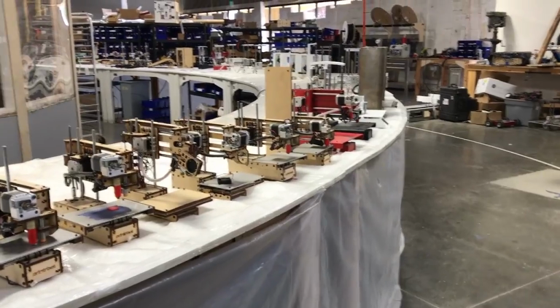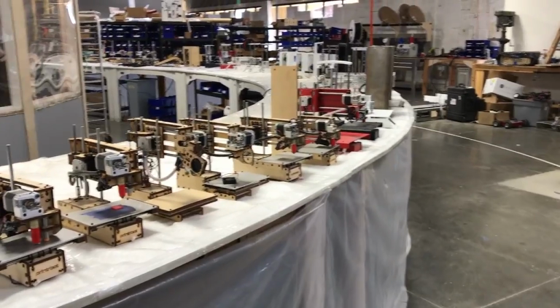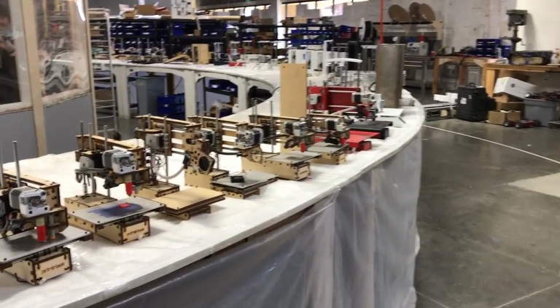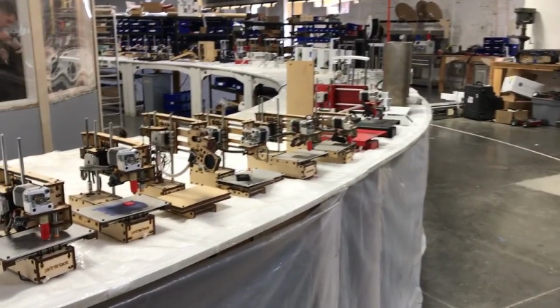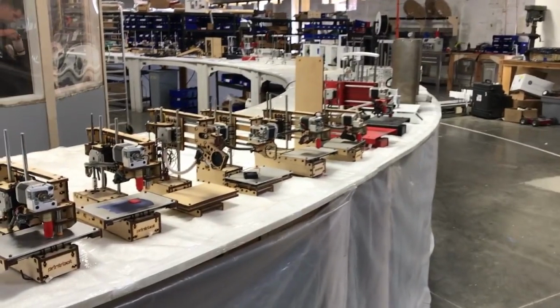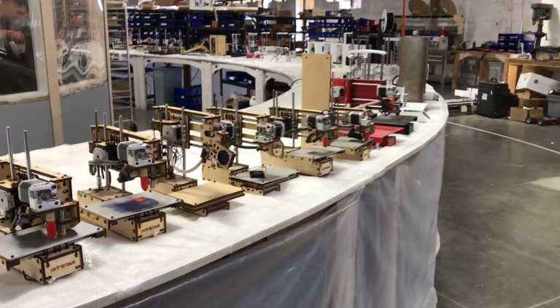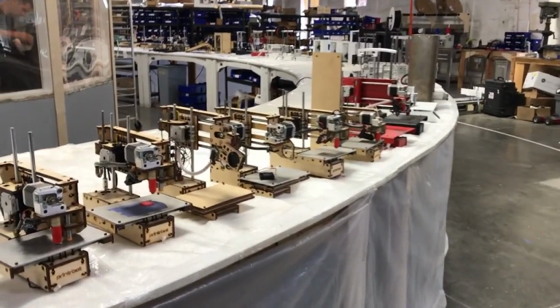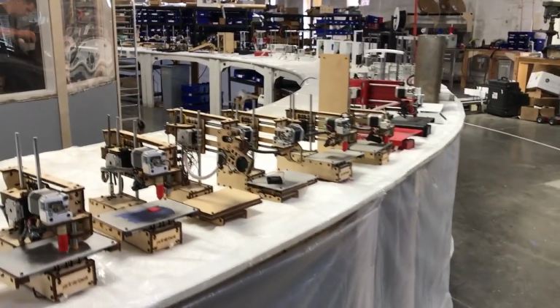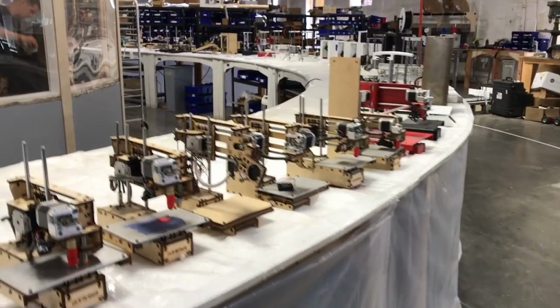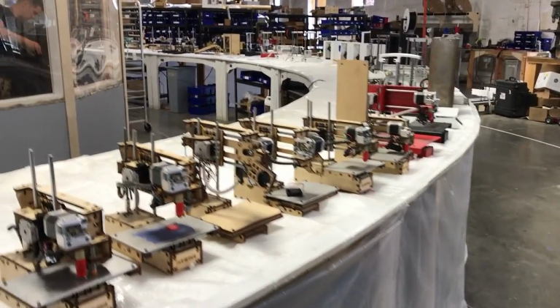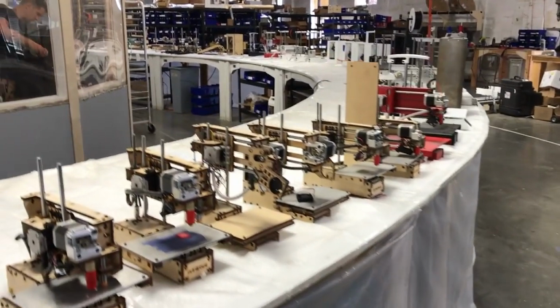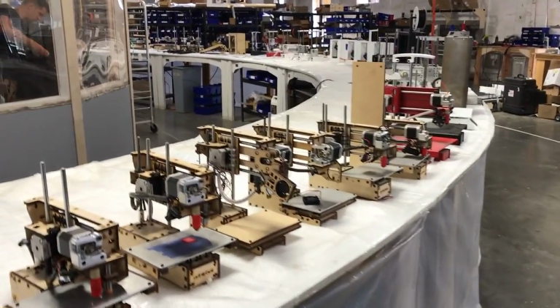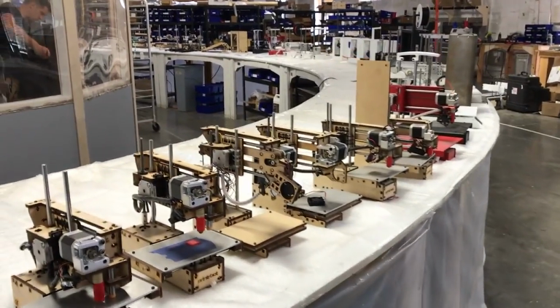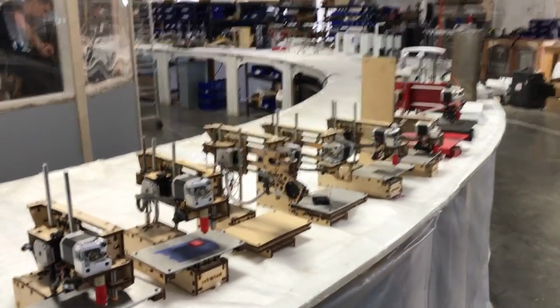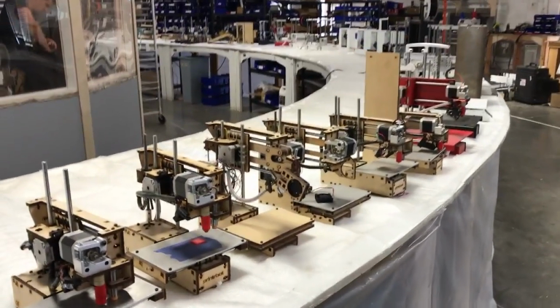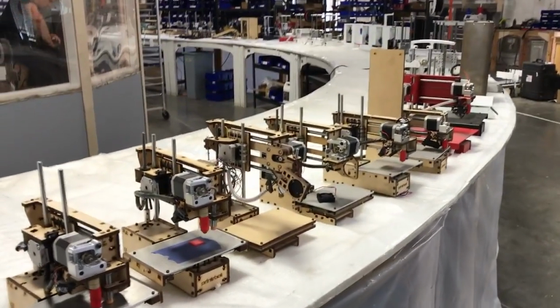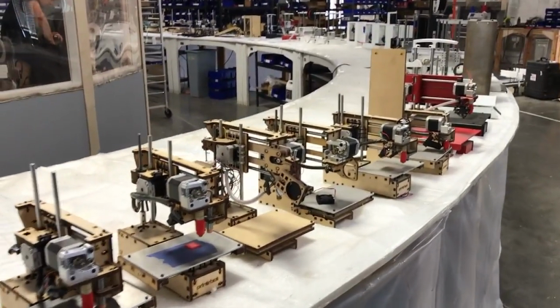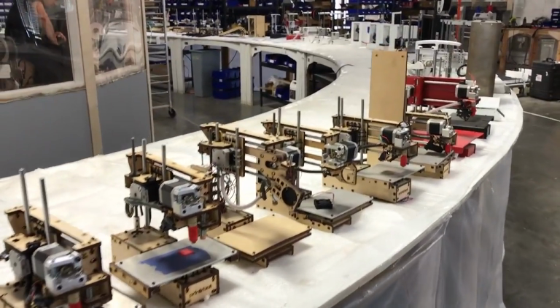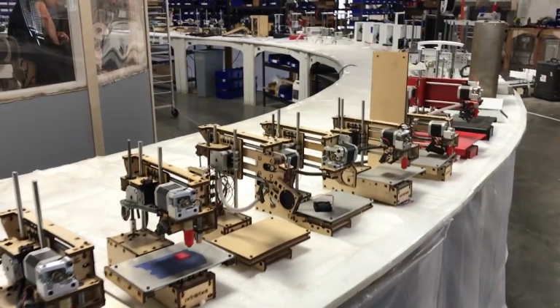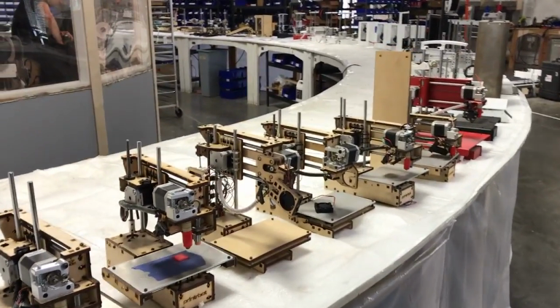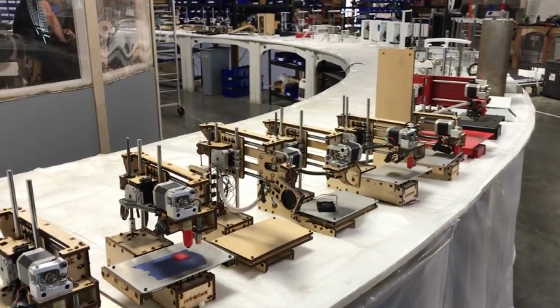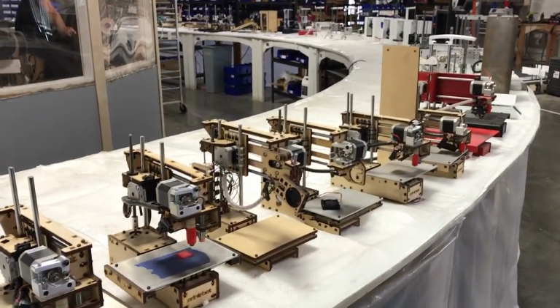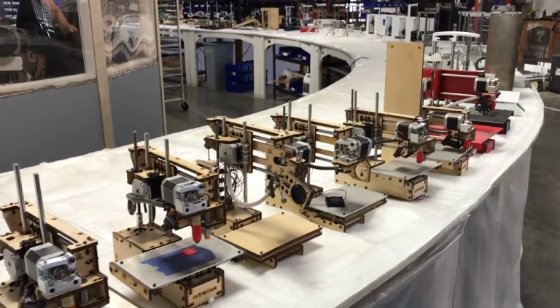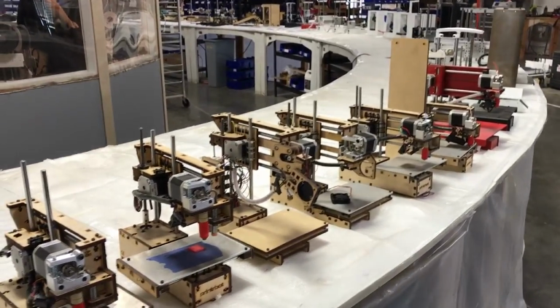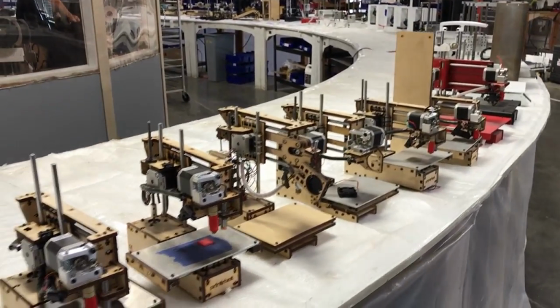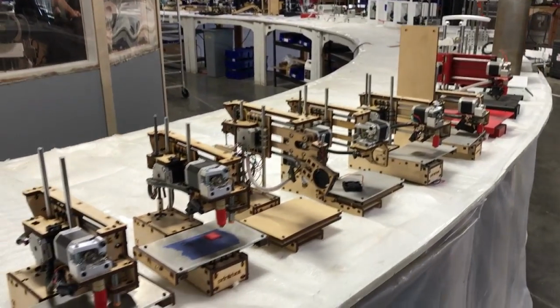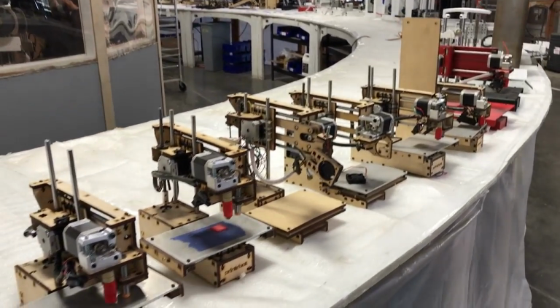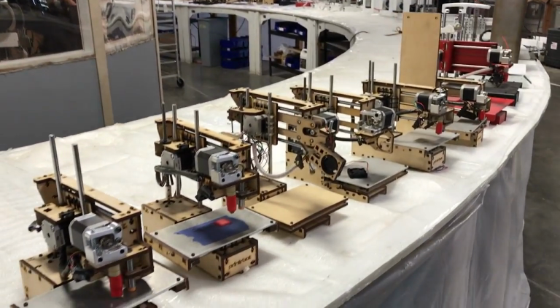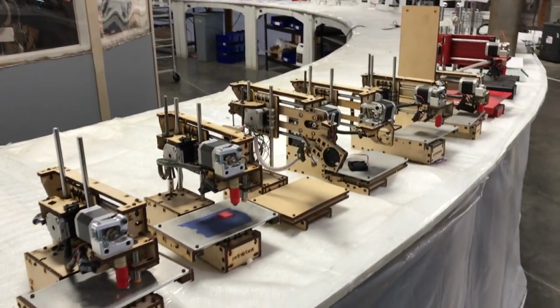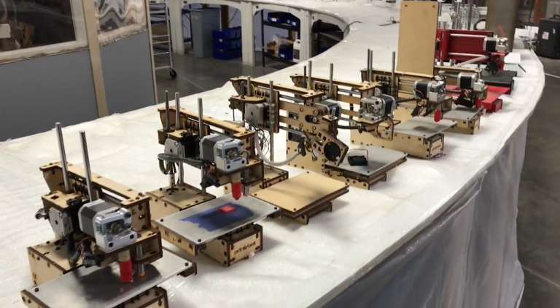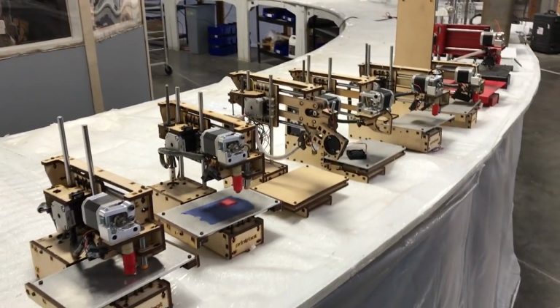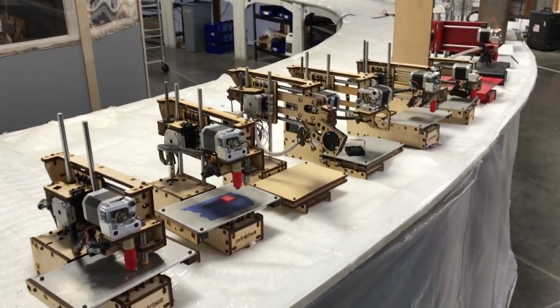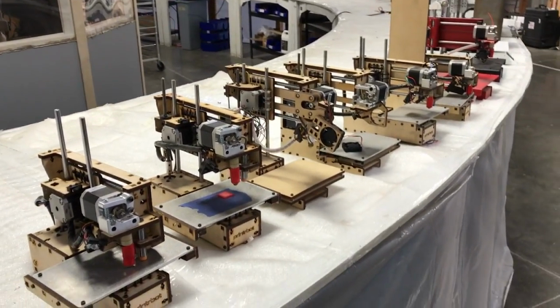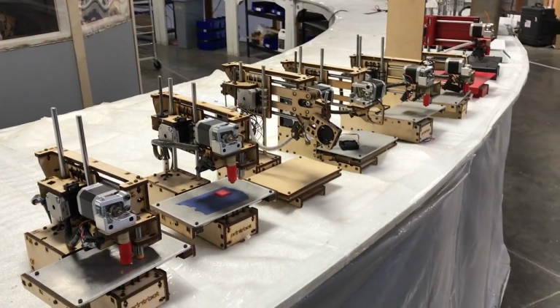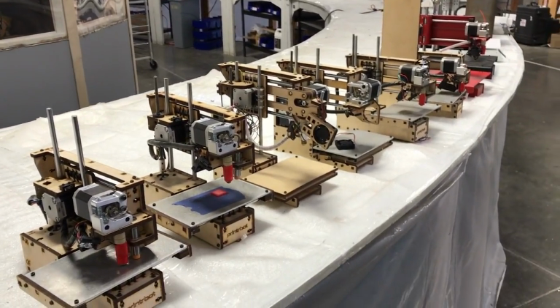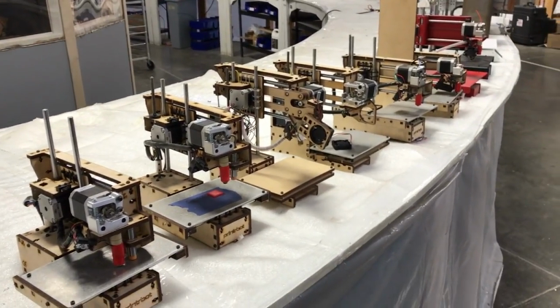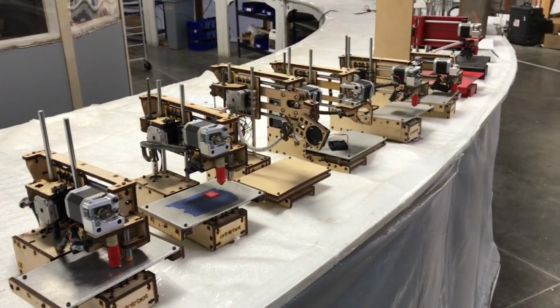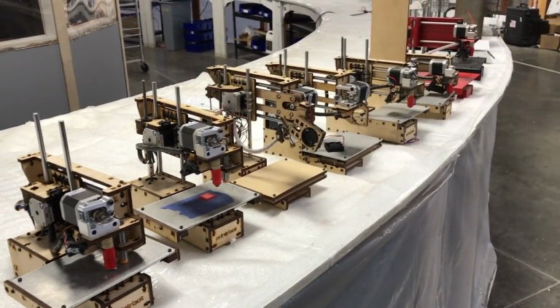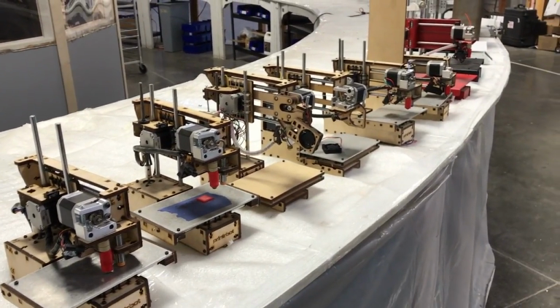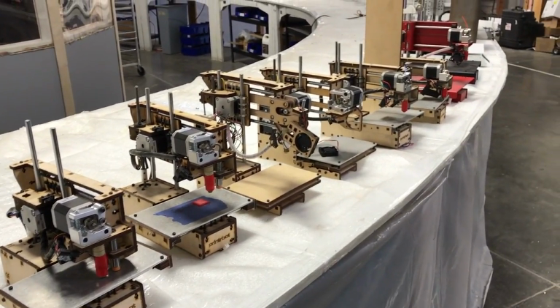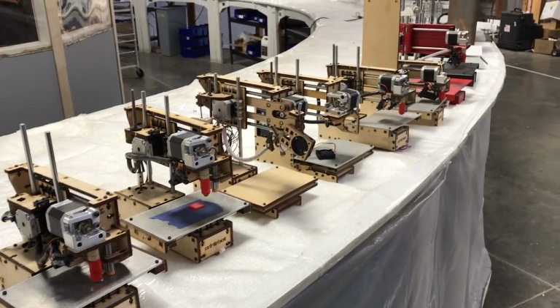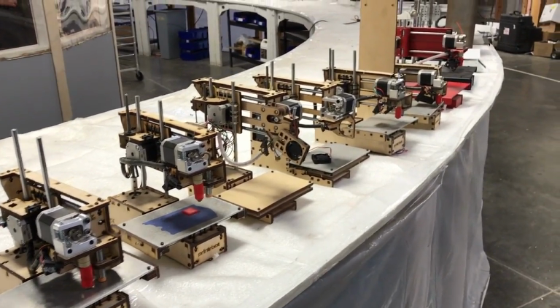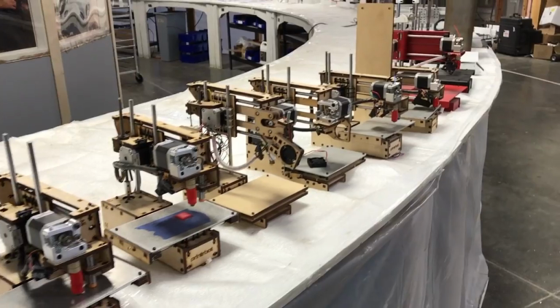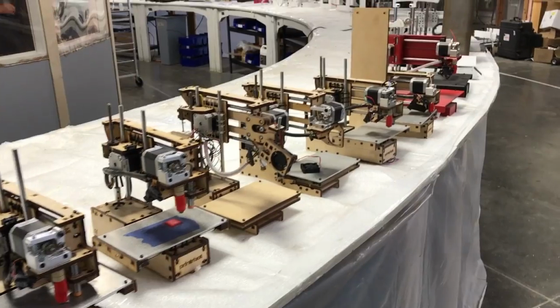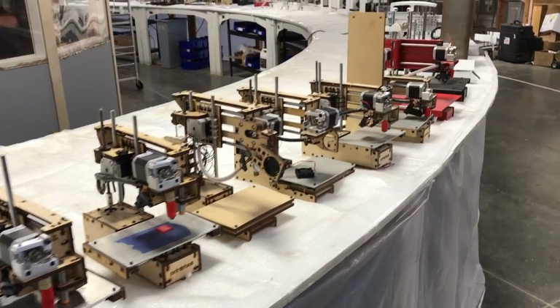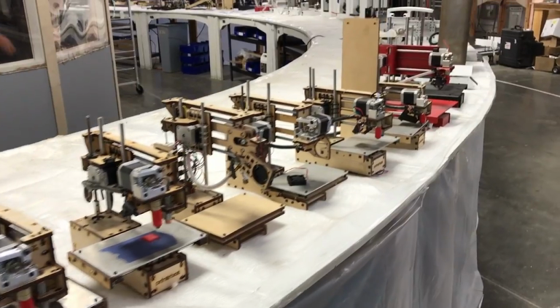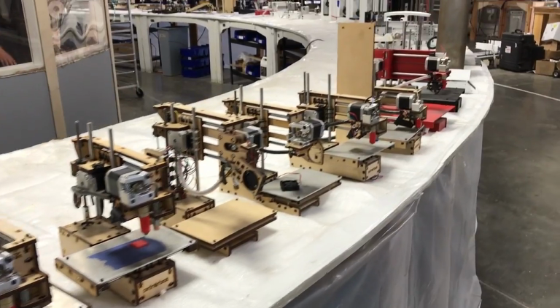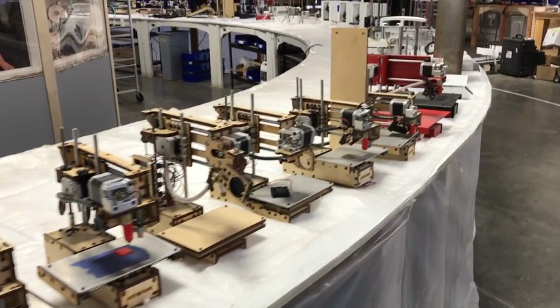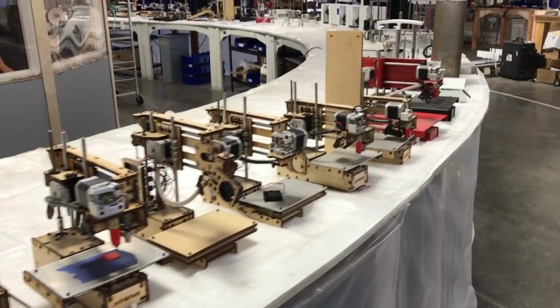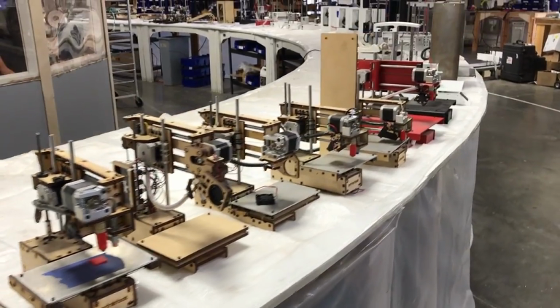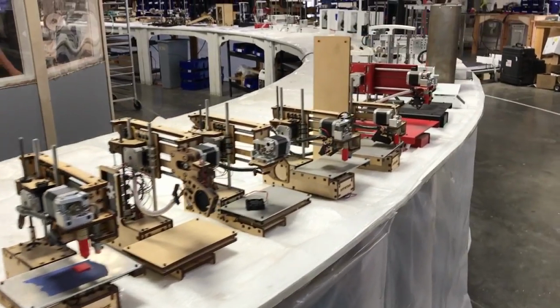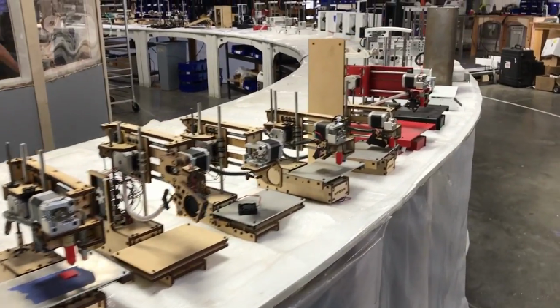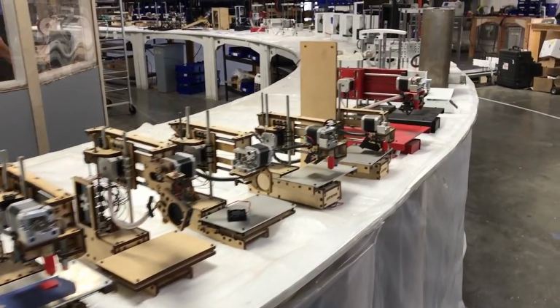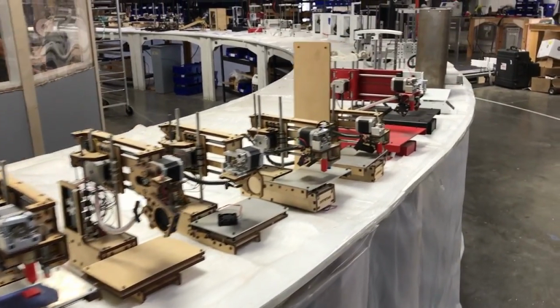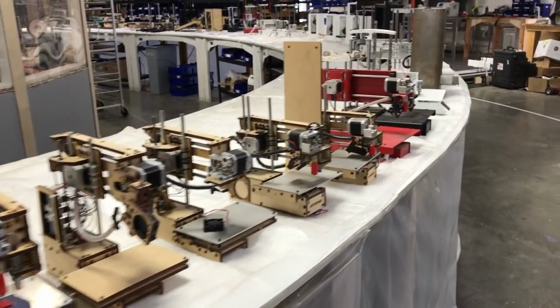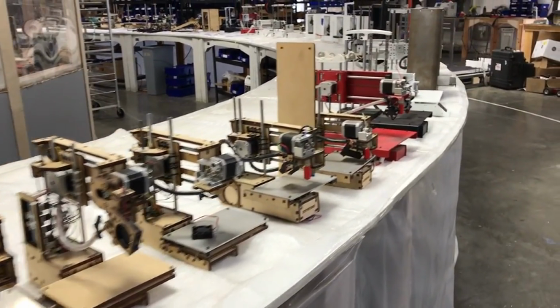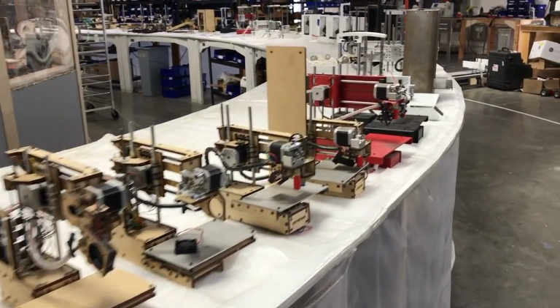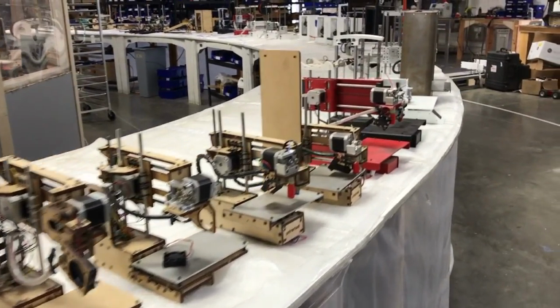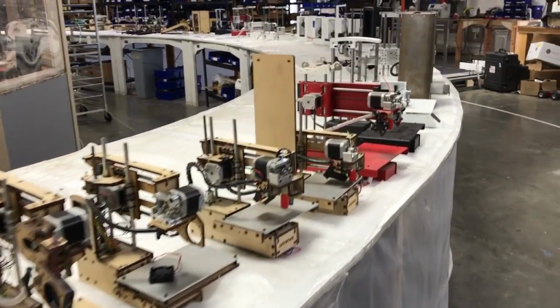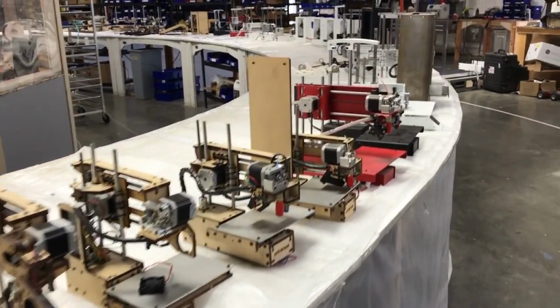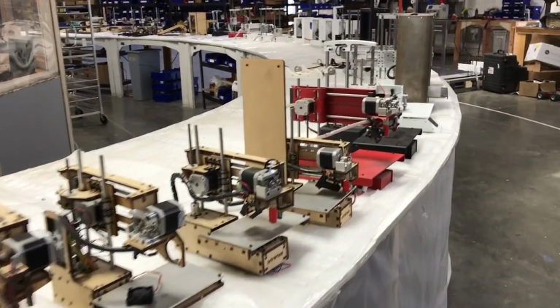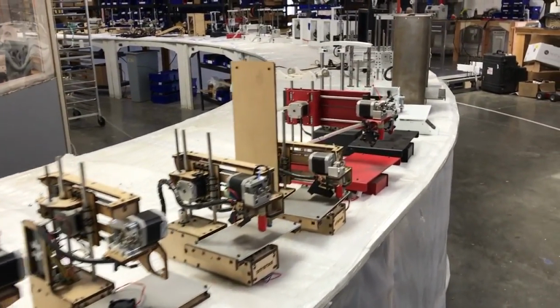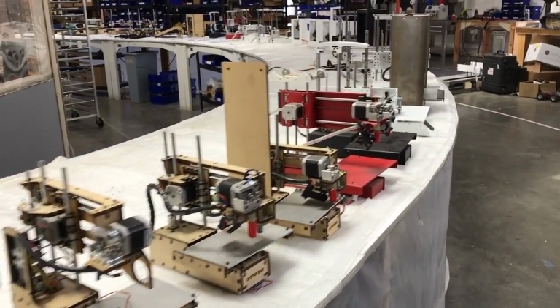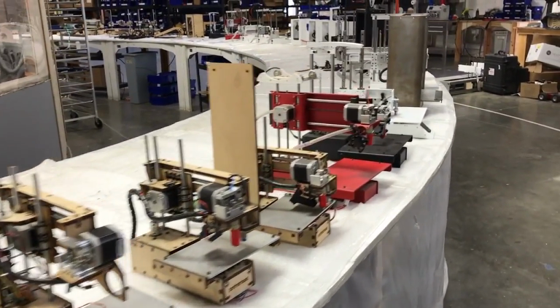We're asking that you adopt one of these — it's 40 bucks — and I'm just taking you at your word that your intent will be to get it working and donate it to a local school.